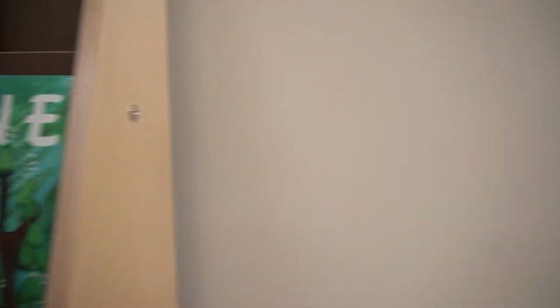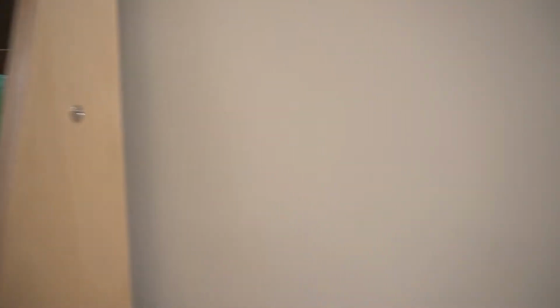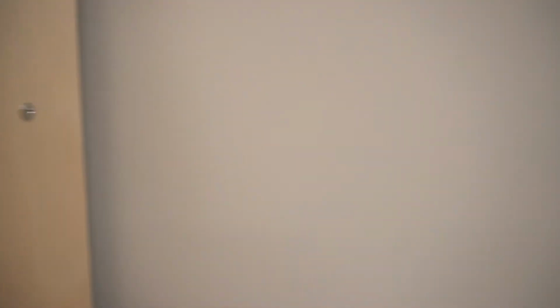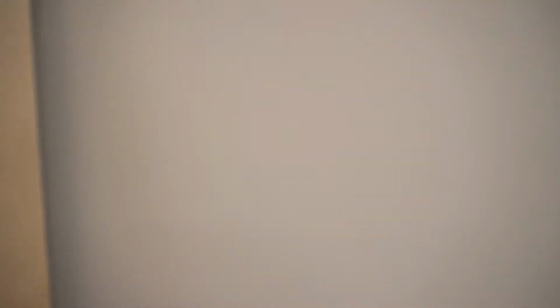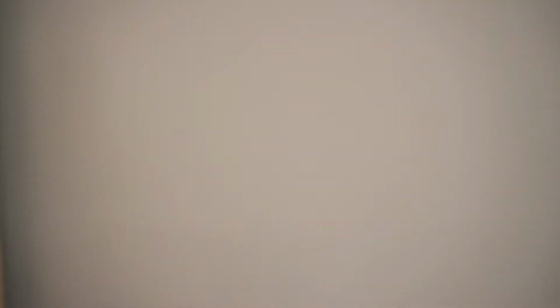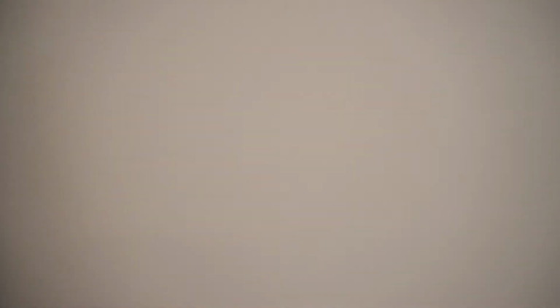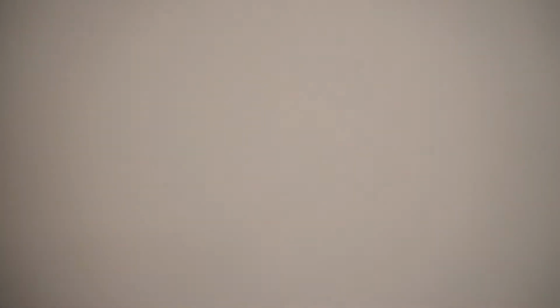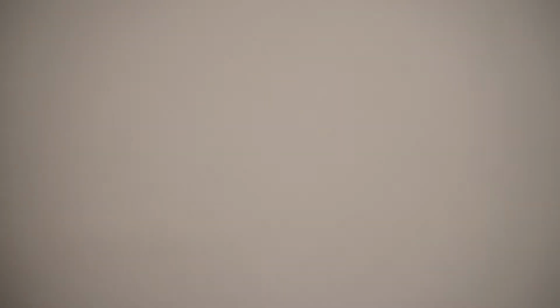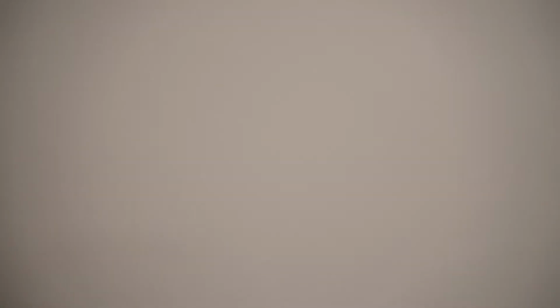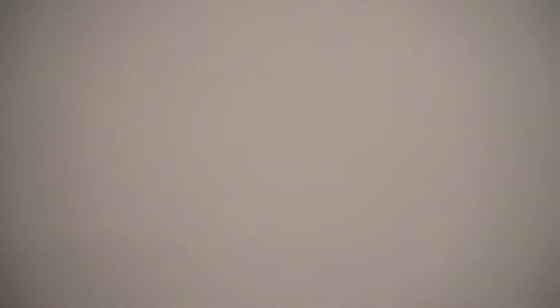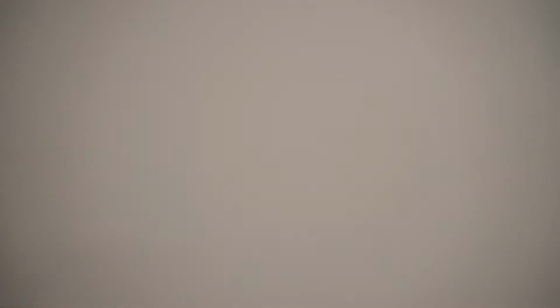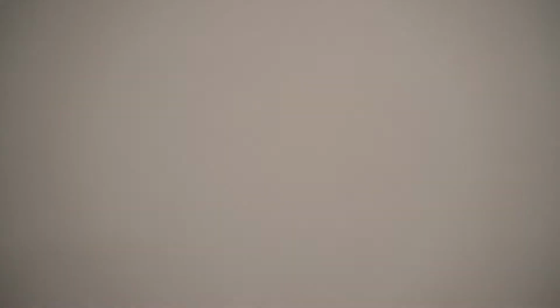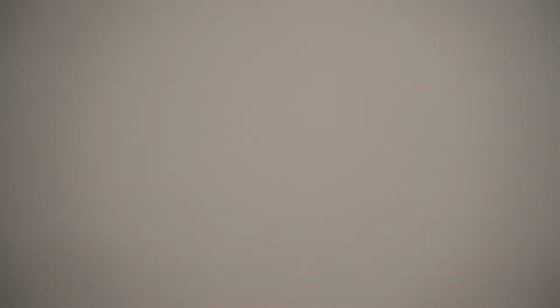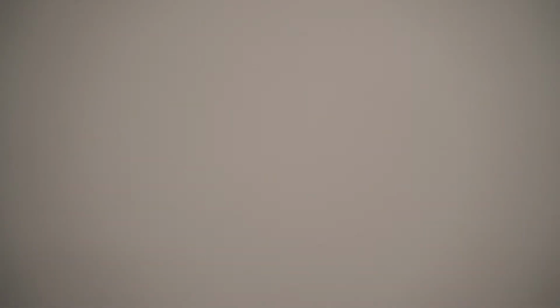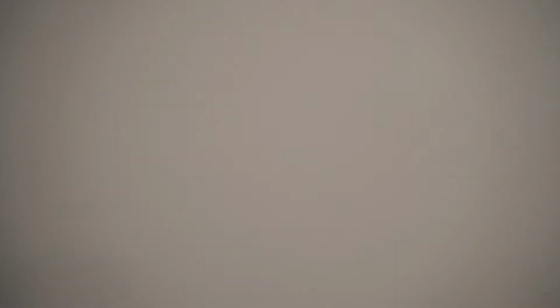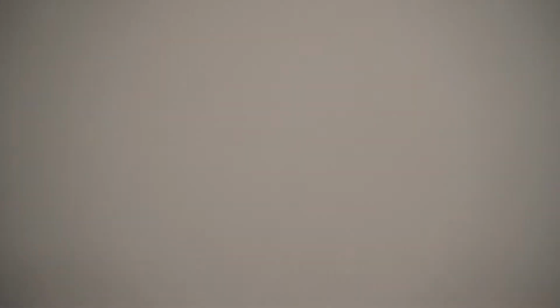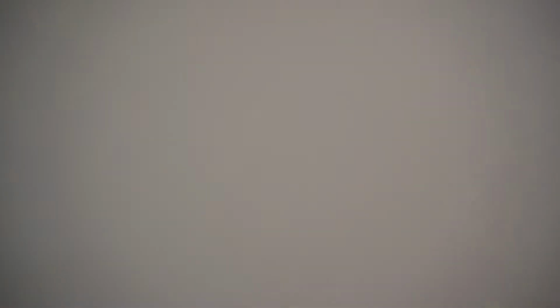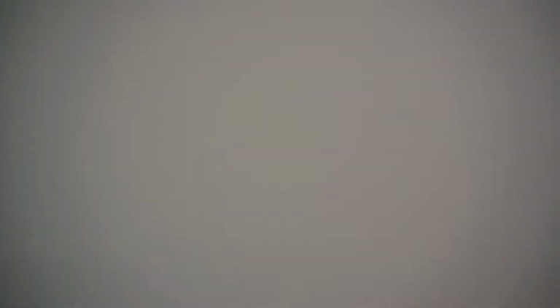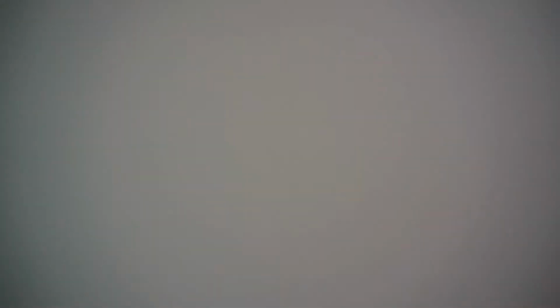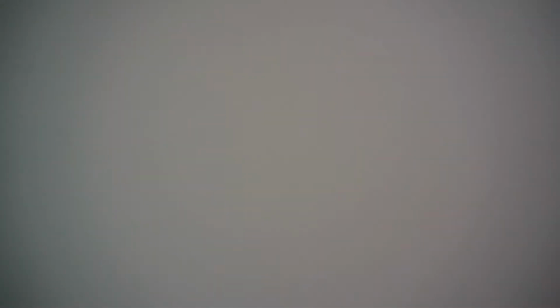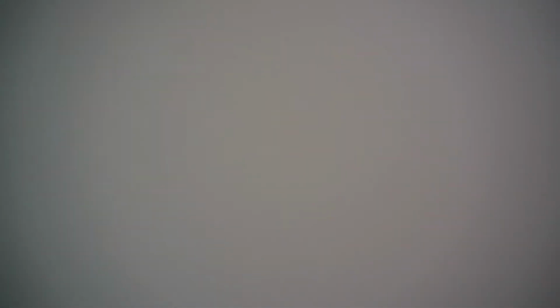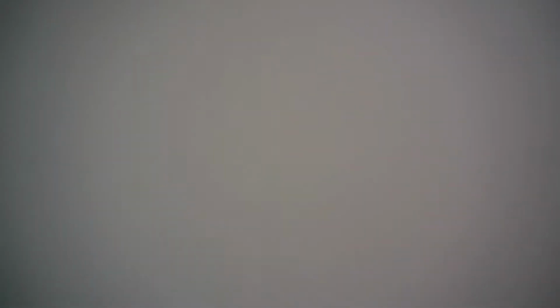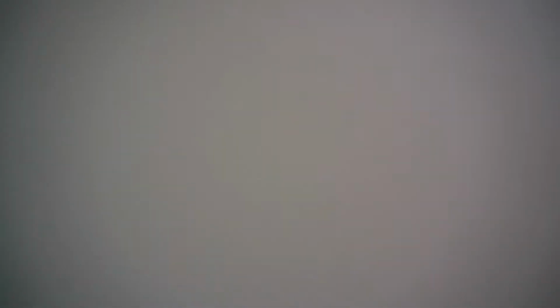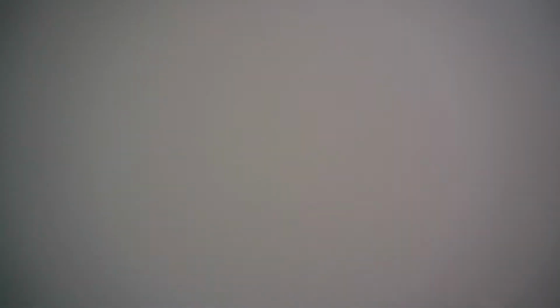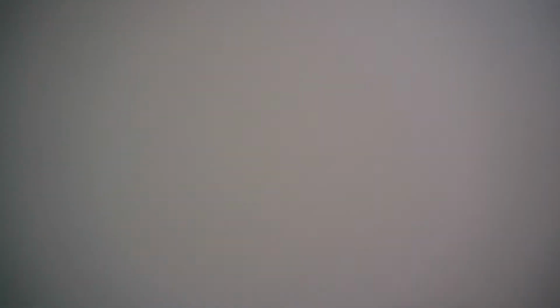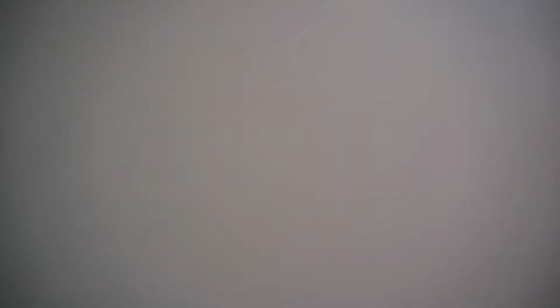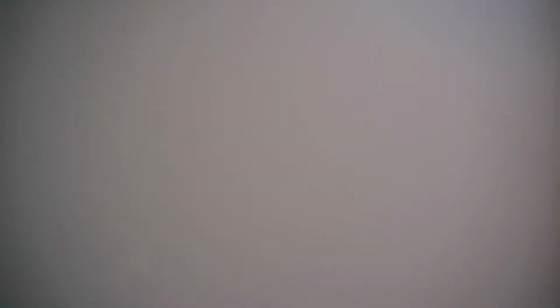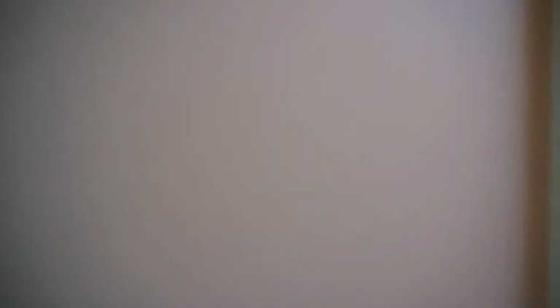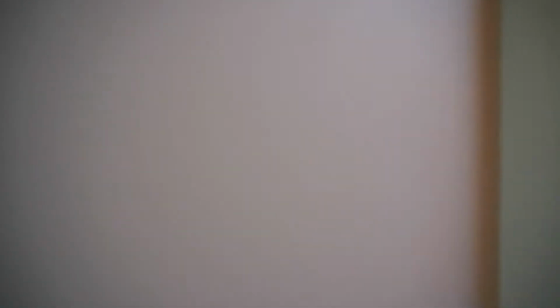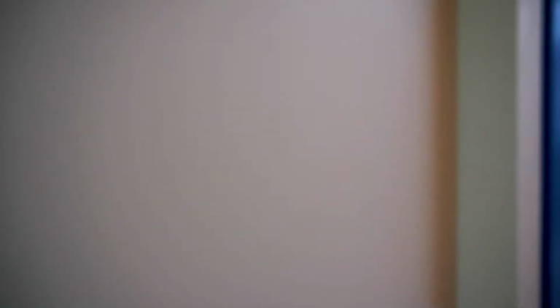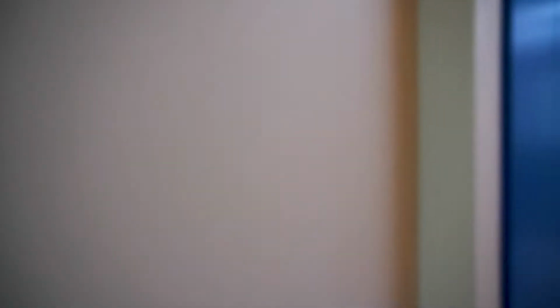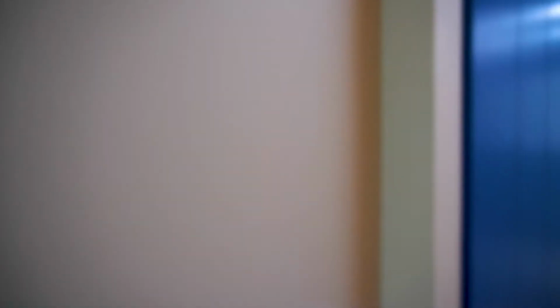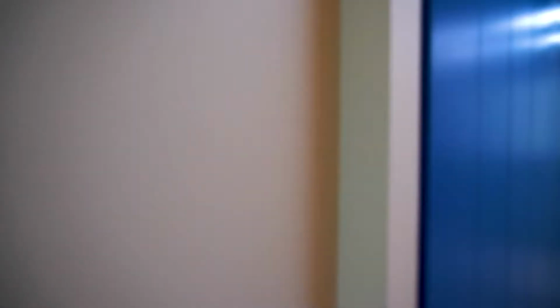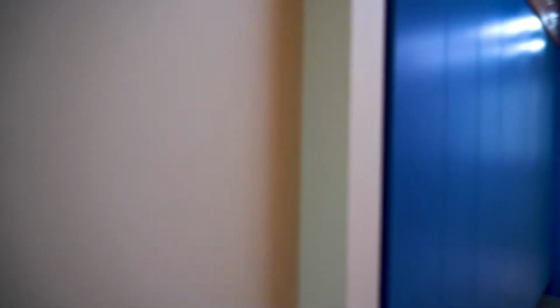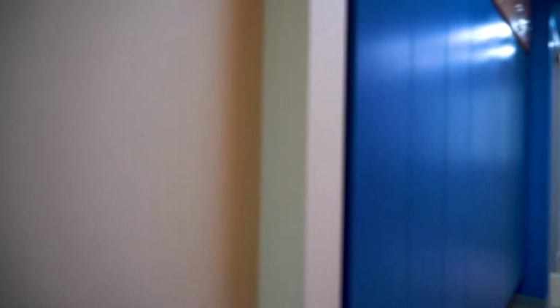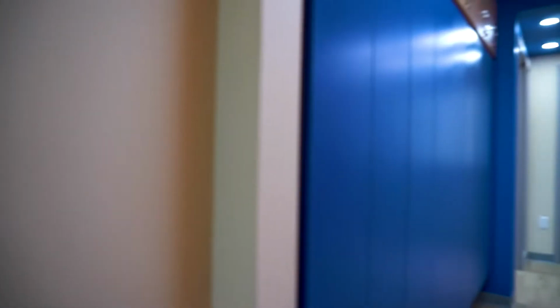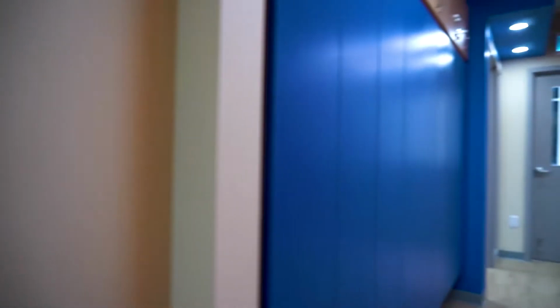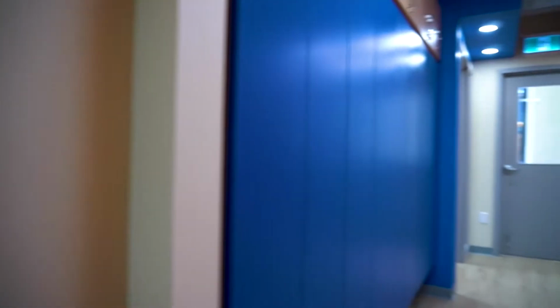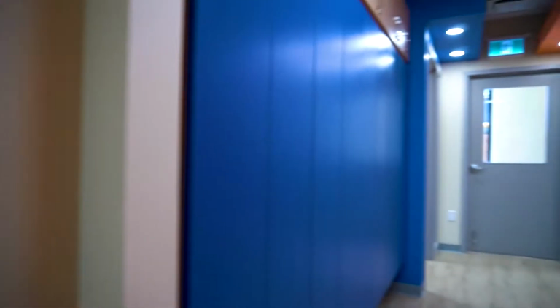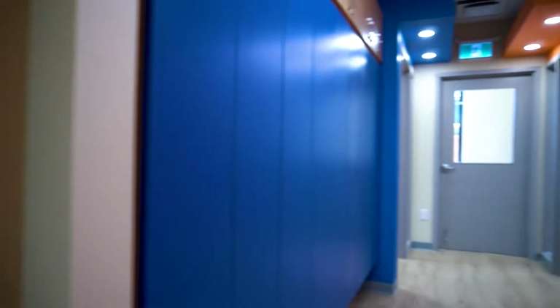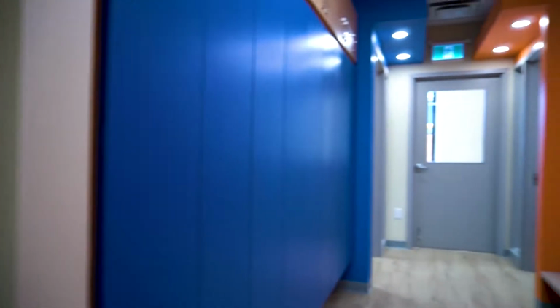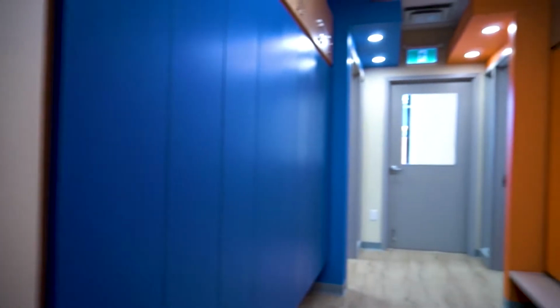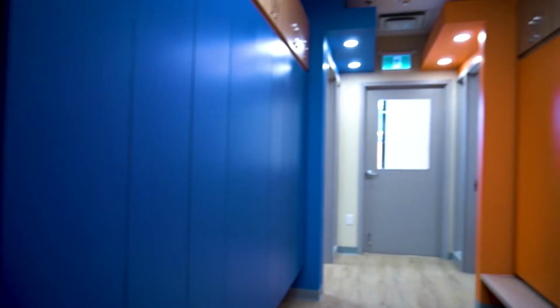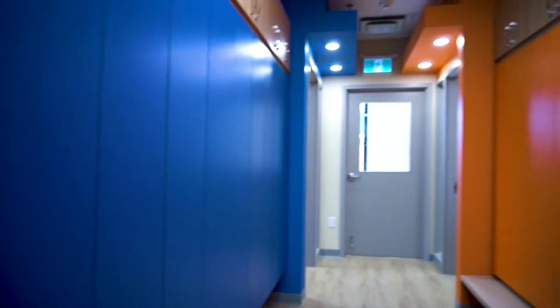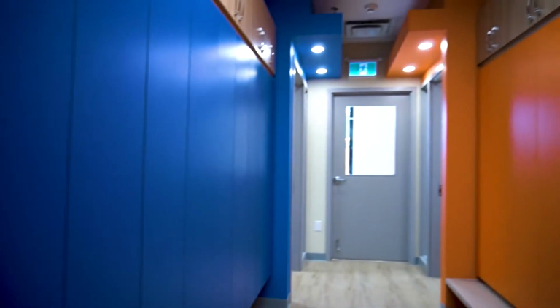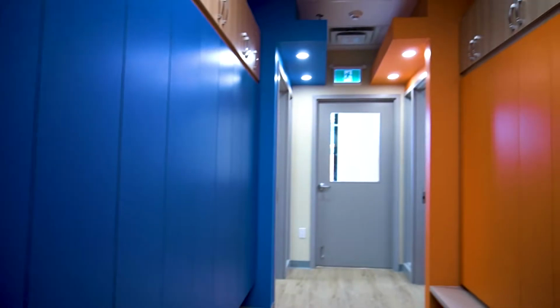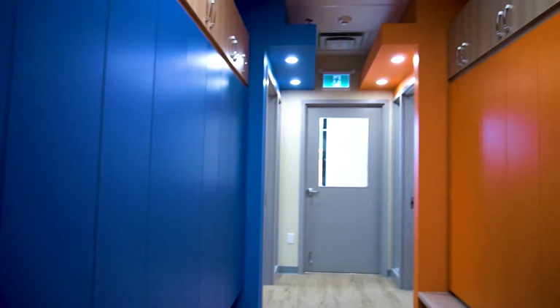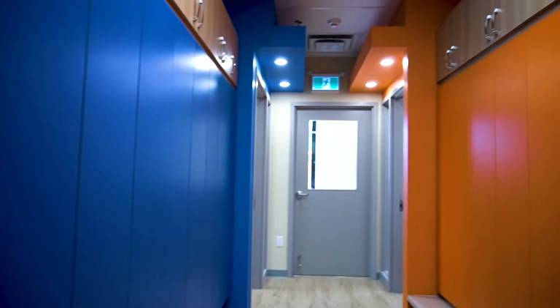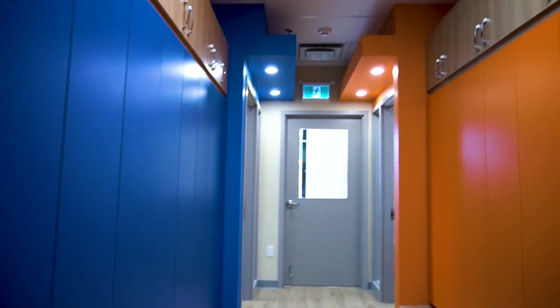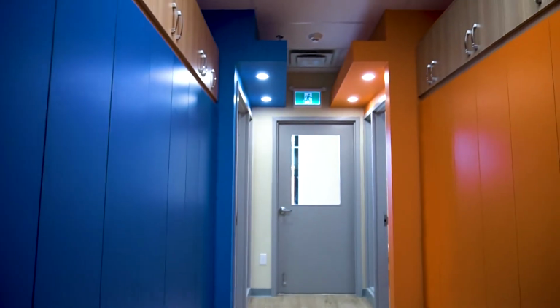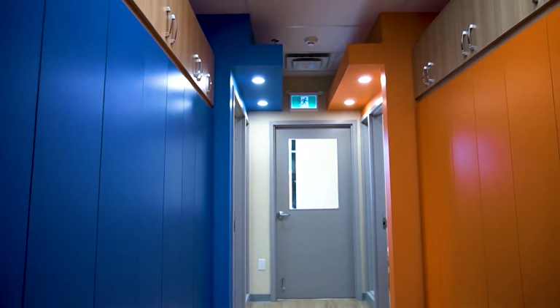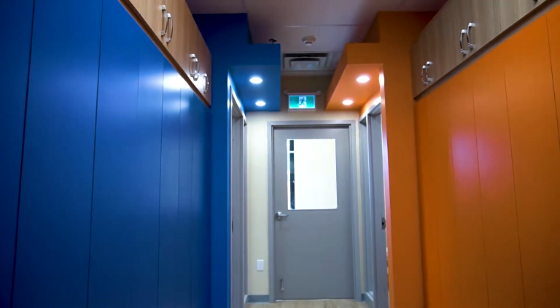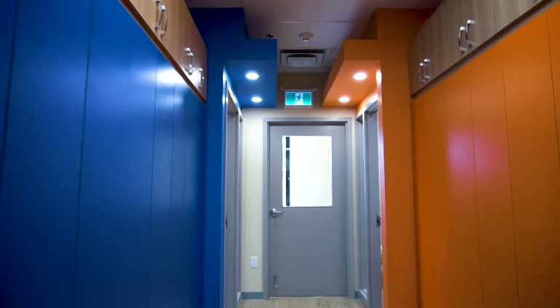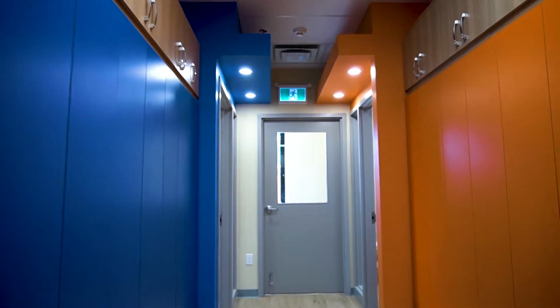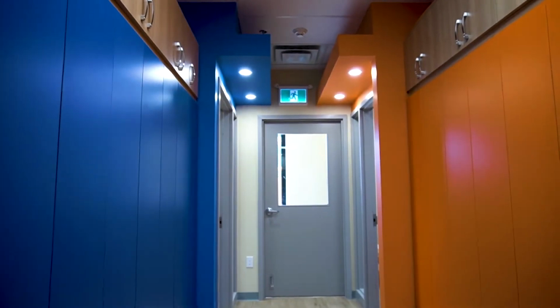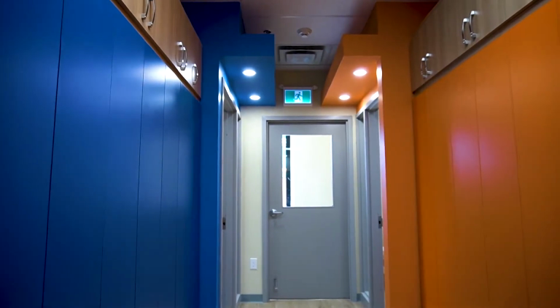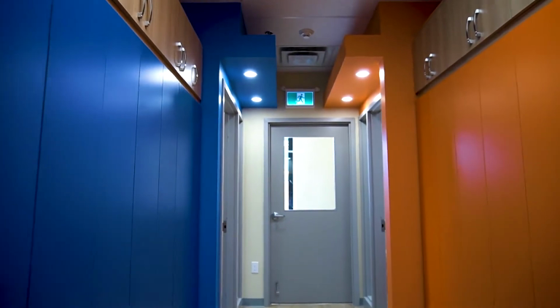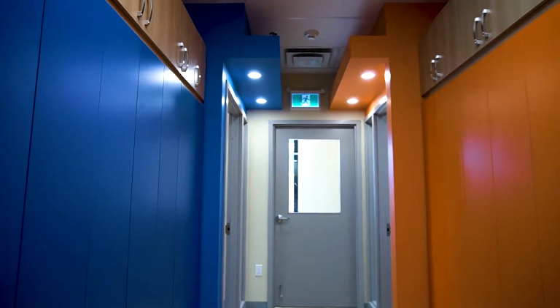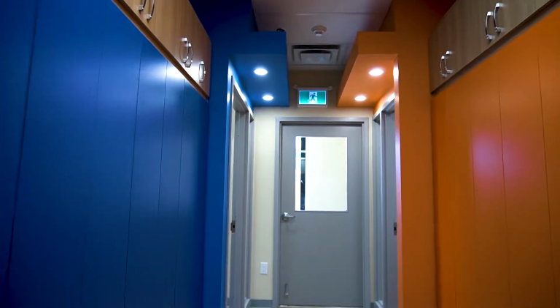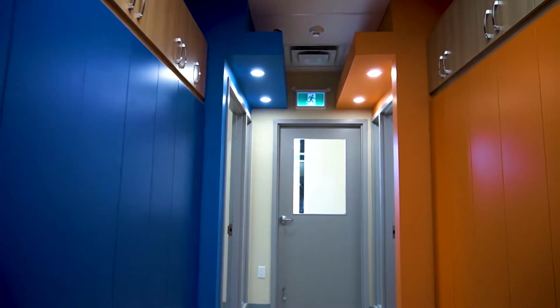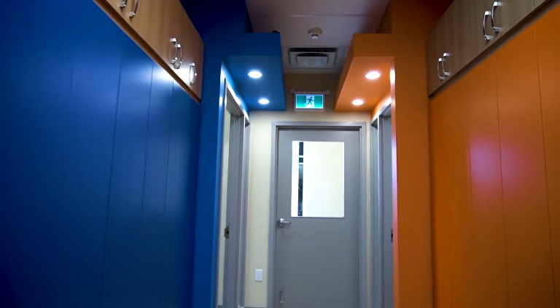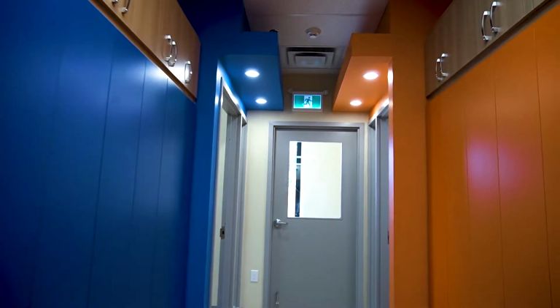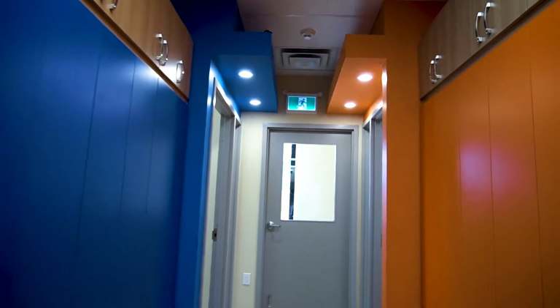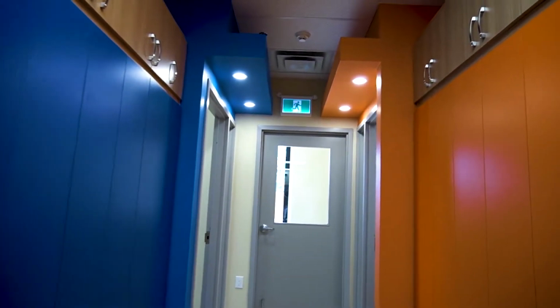As we make our way down our hall, we can see the beautiful state-of-the-art architecture that brings all of our centers to life.